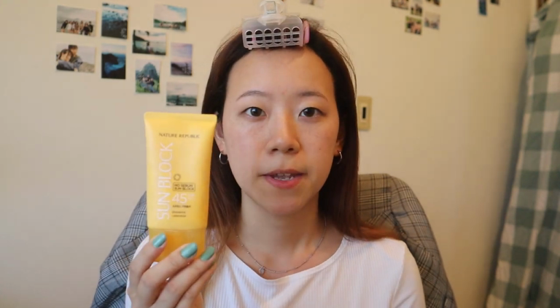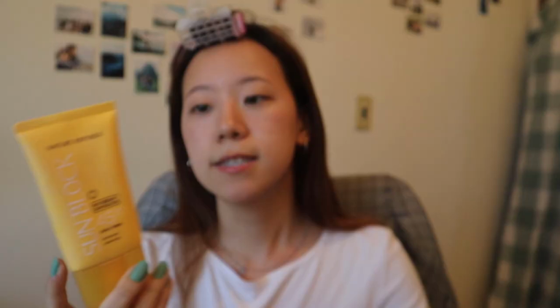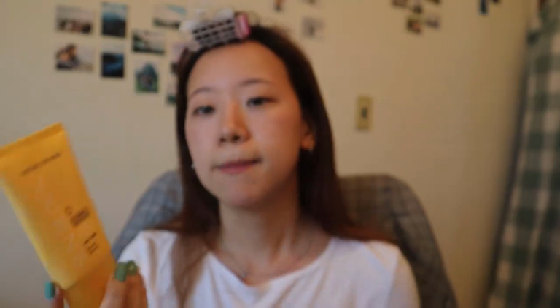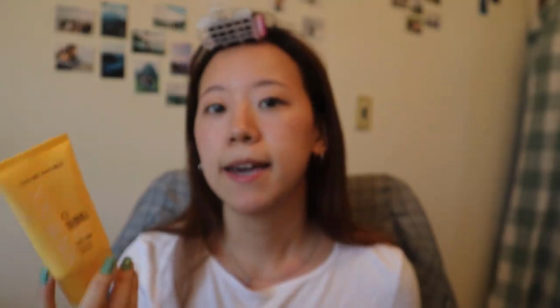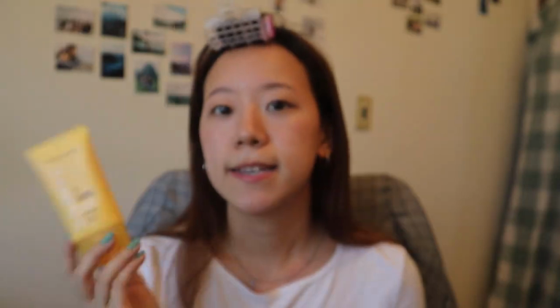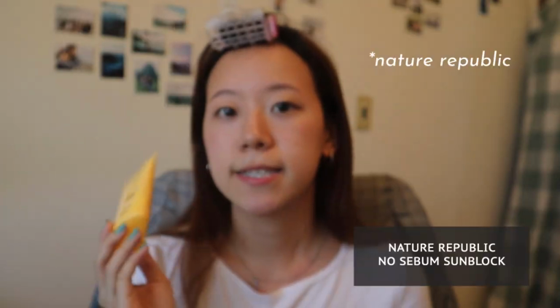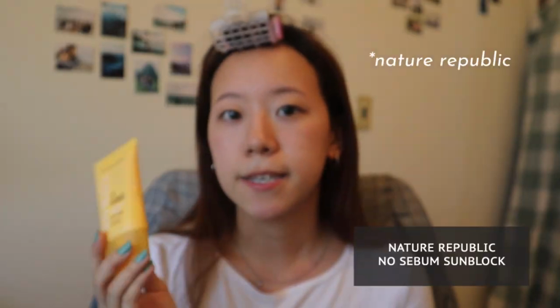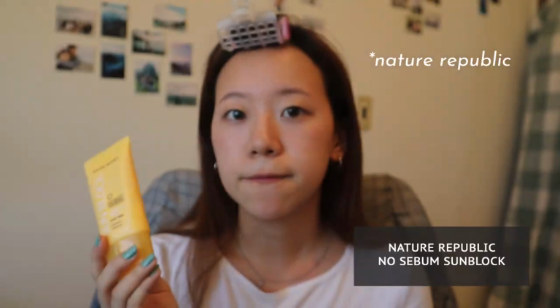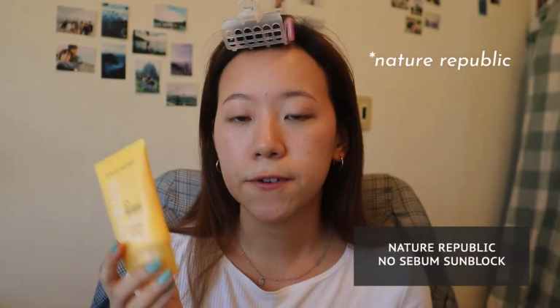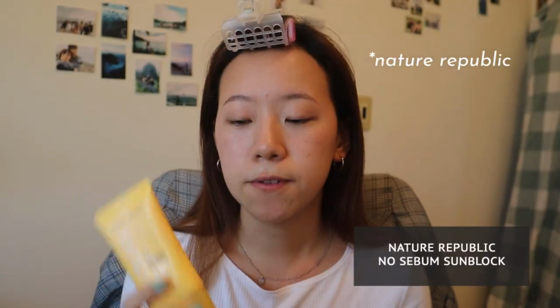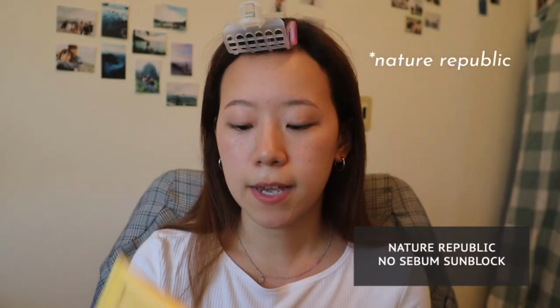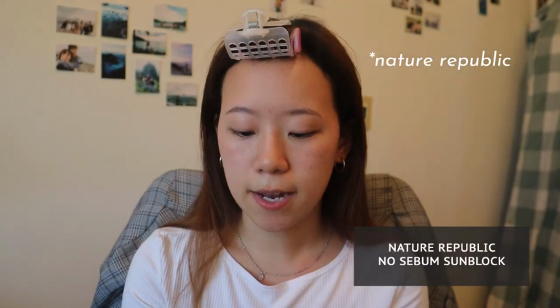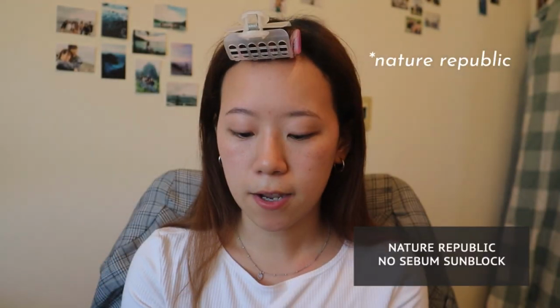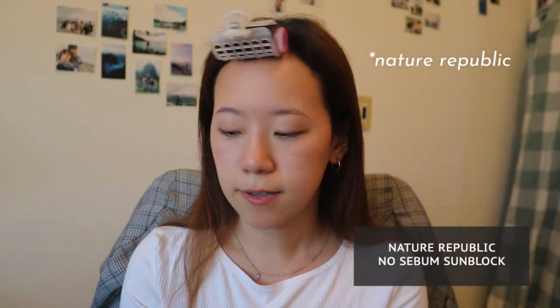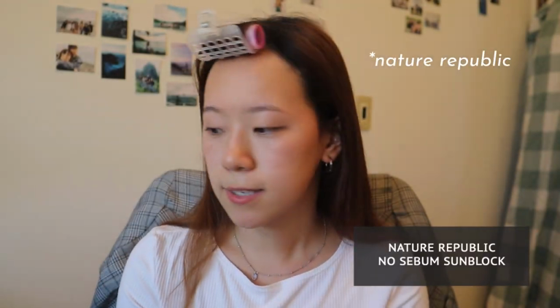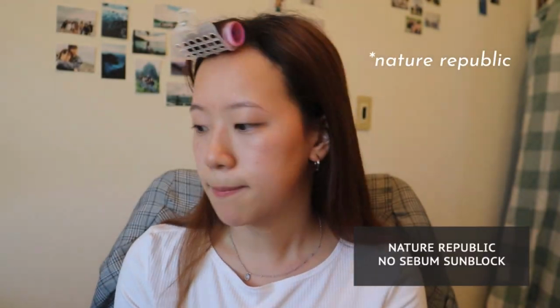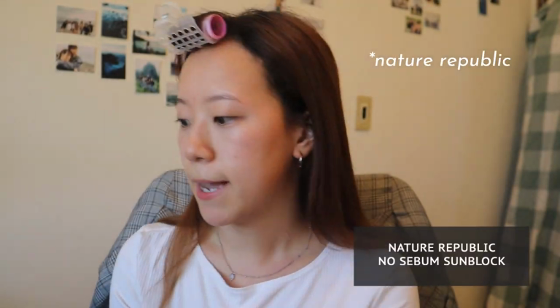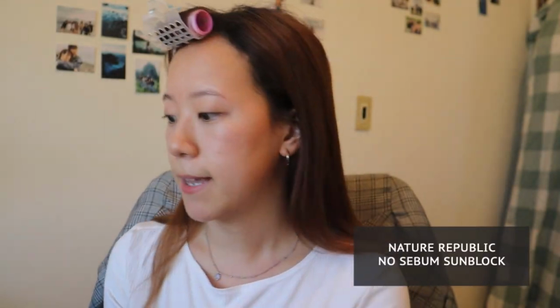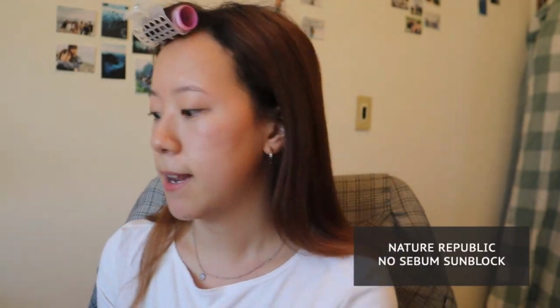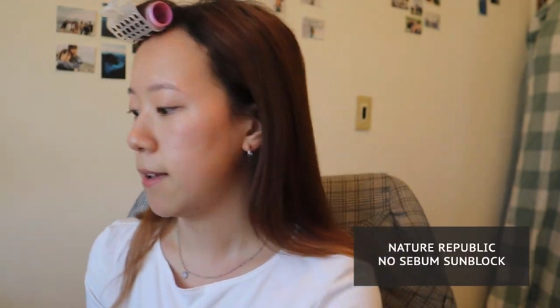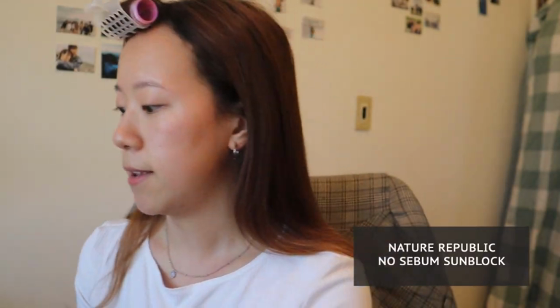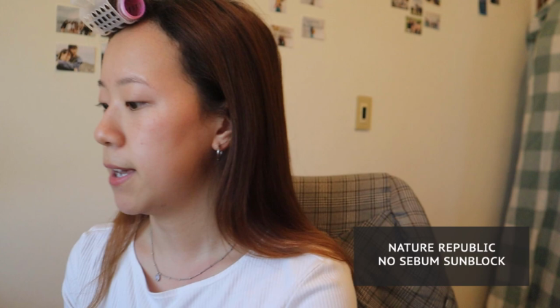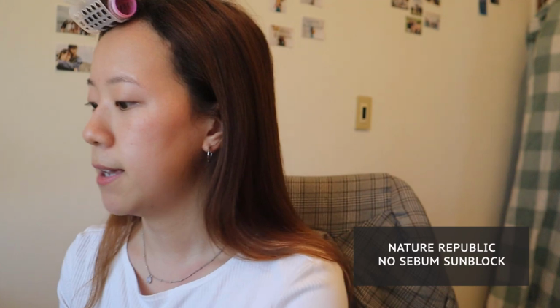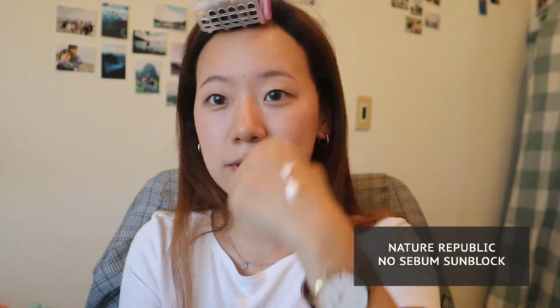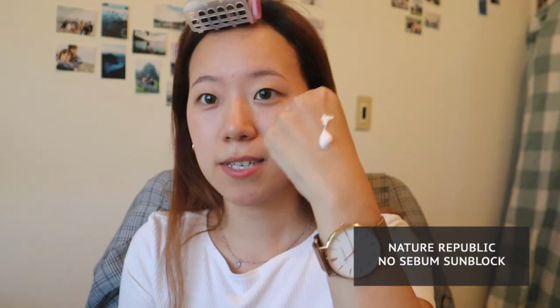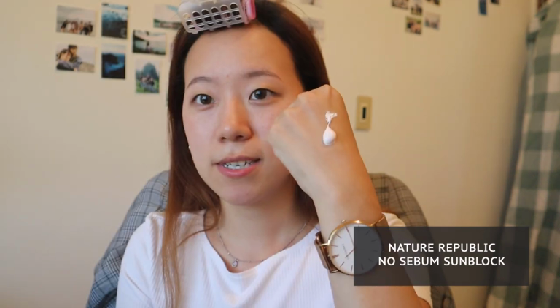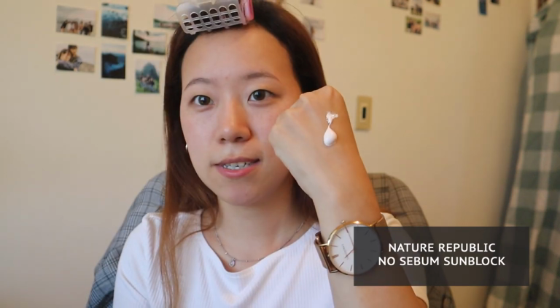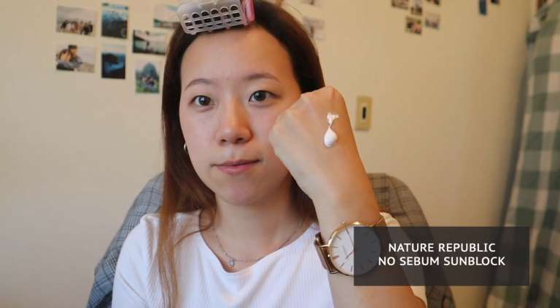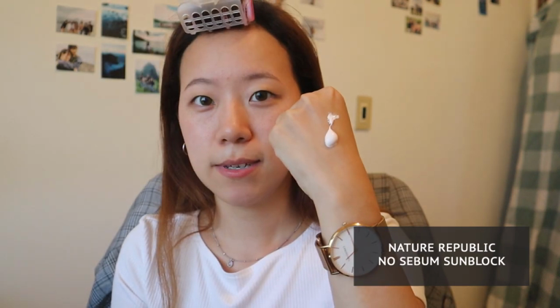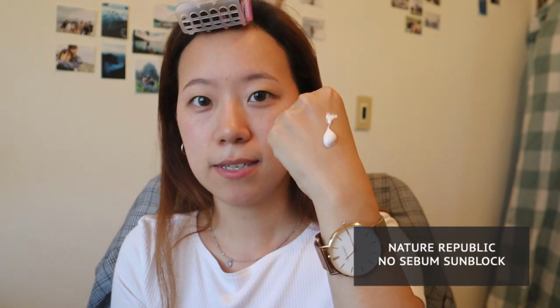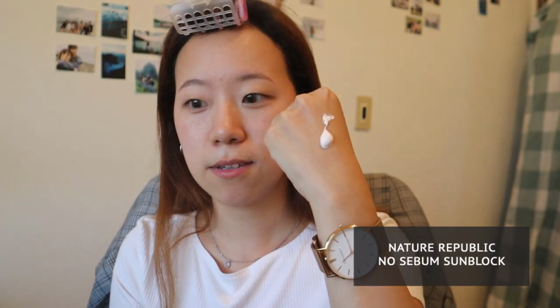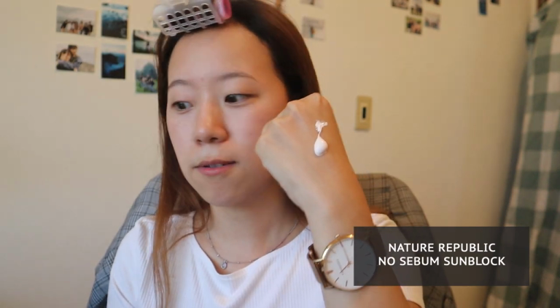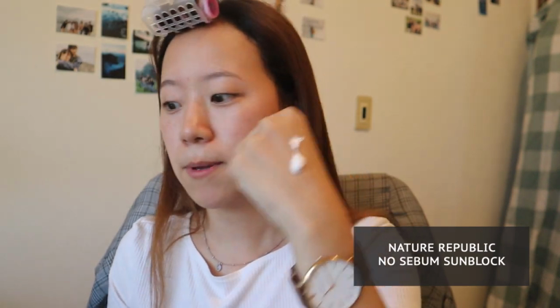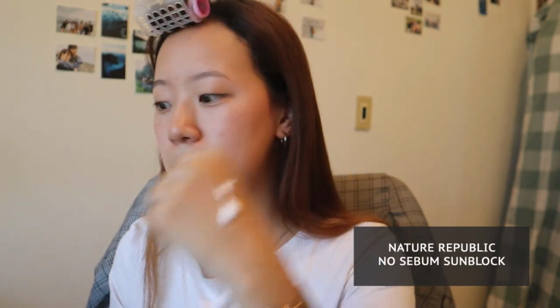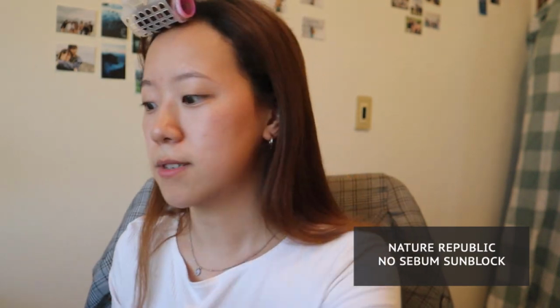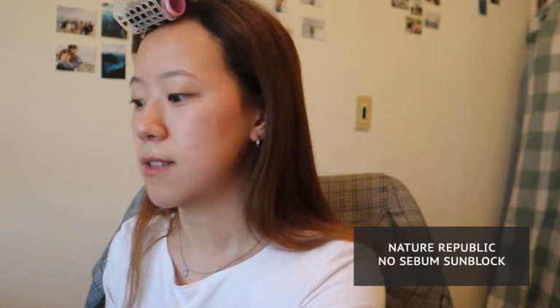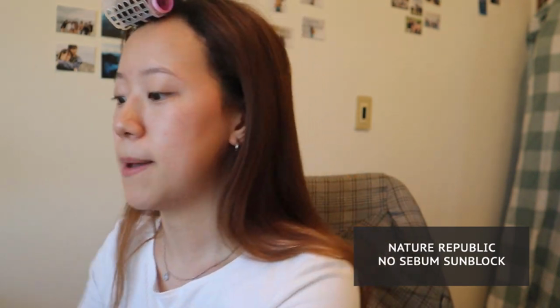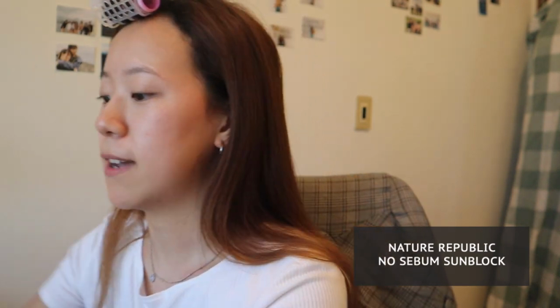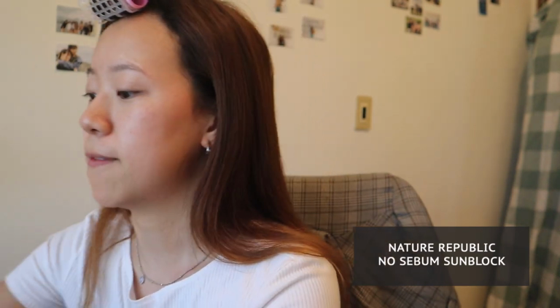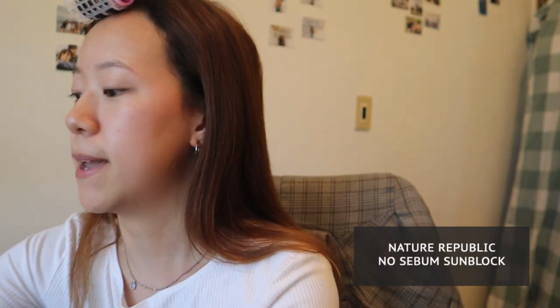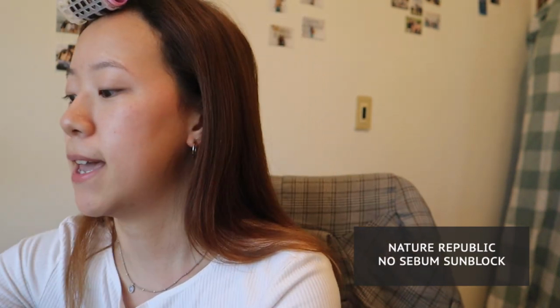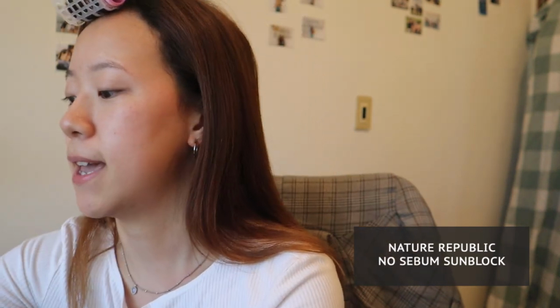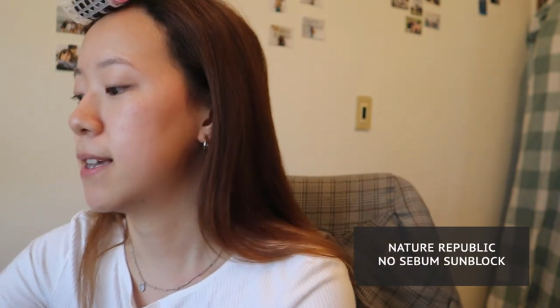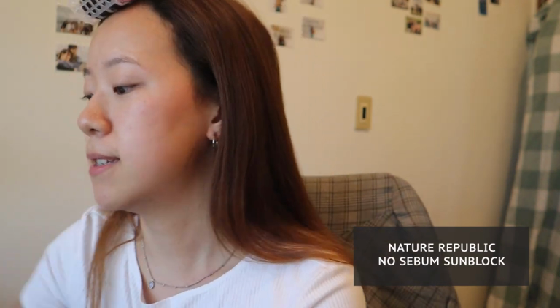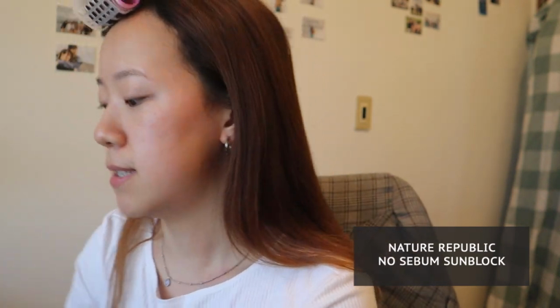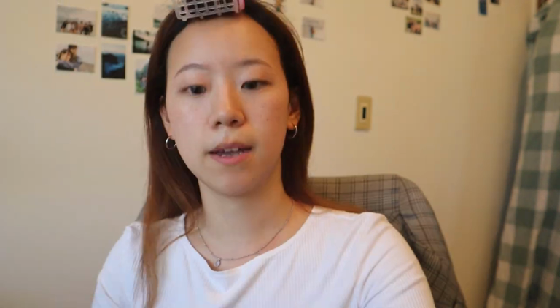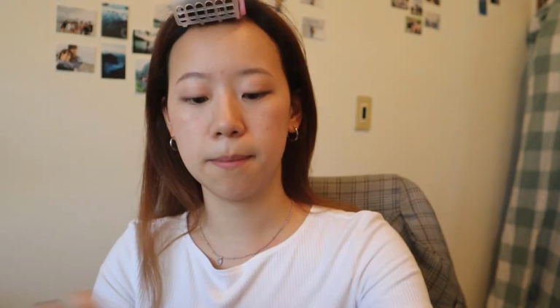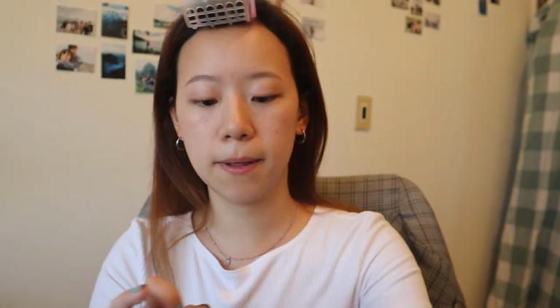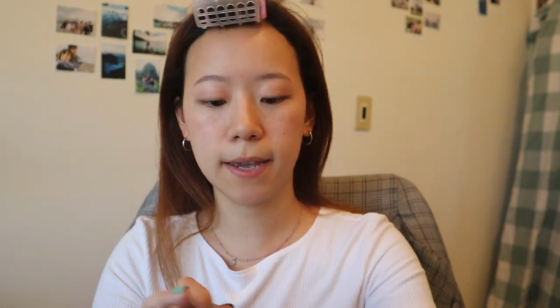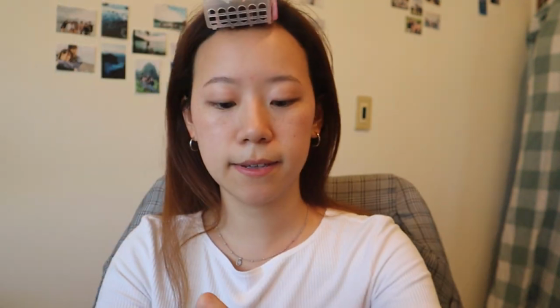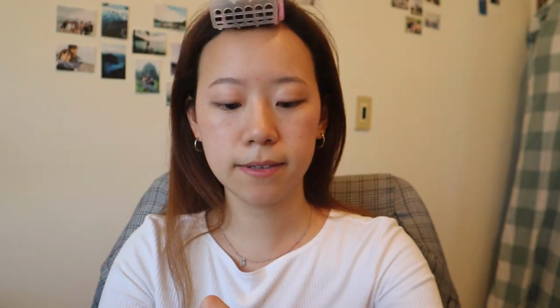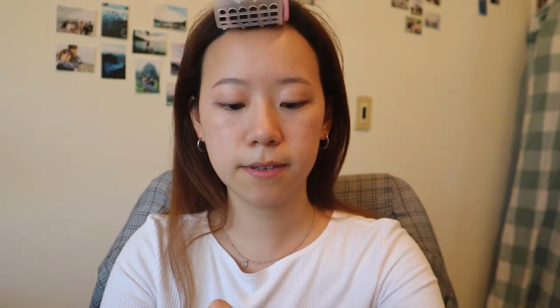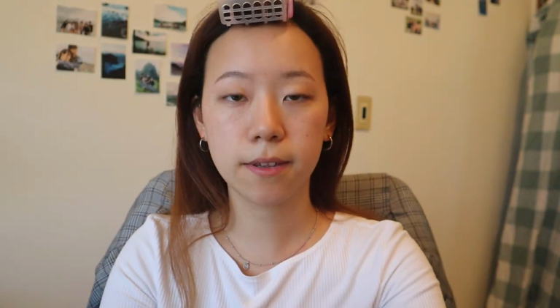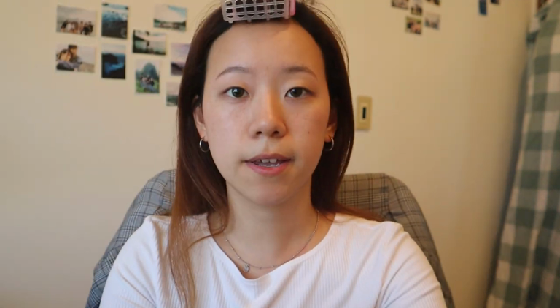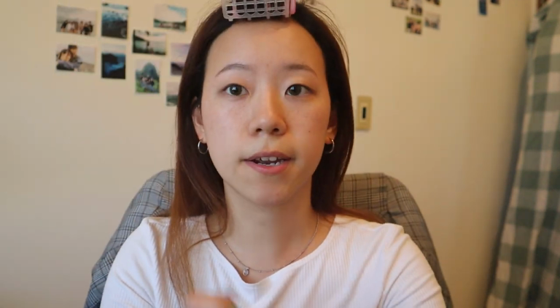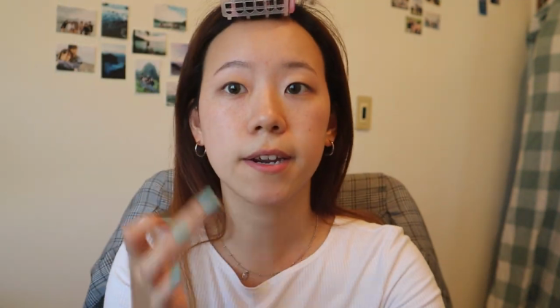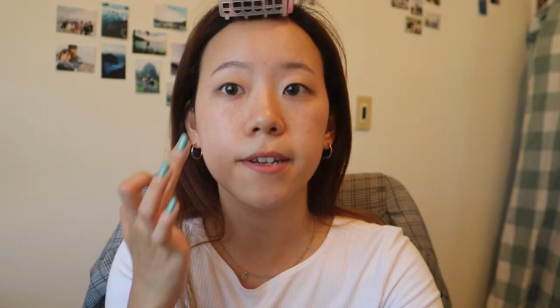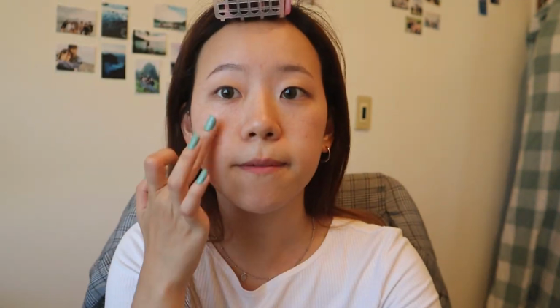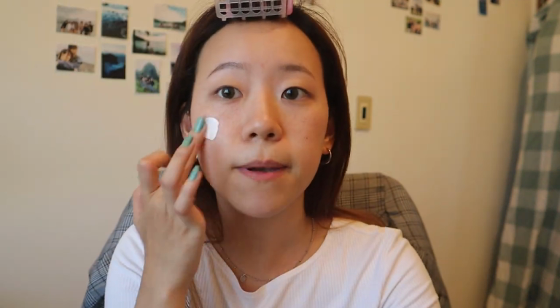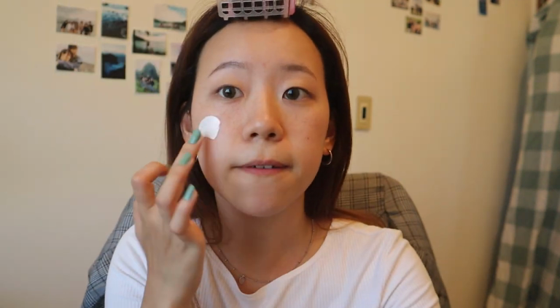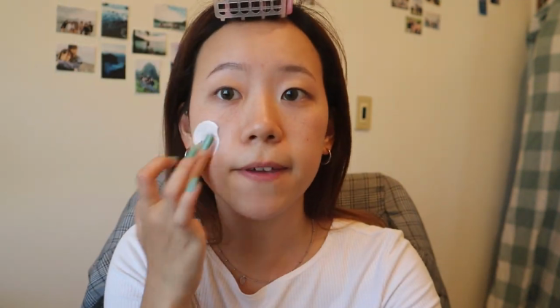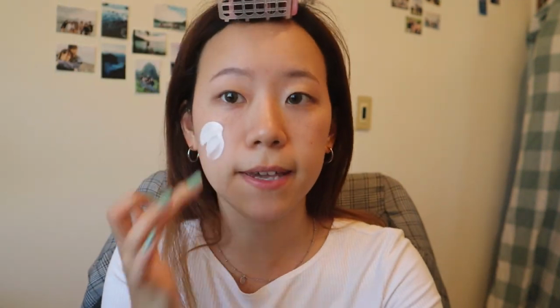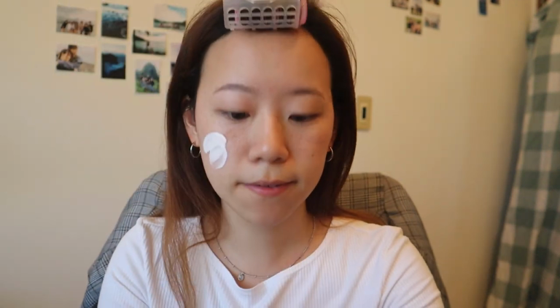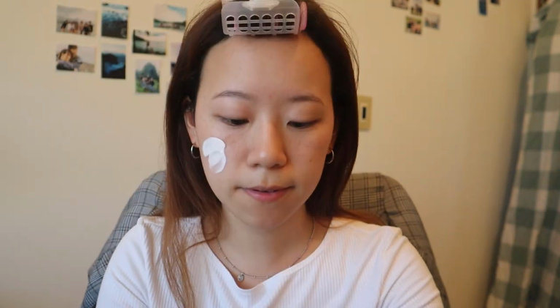This sunscreen is by Skinfood and I got this back in LA. I'm just going to squeeze a little bit onto the back of my hand and apply it to the areas of my face.